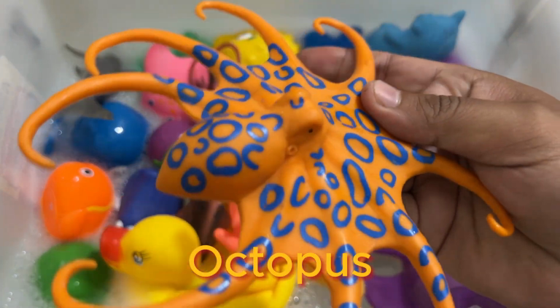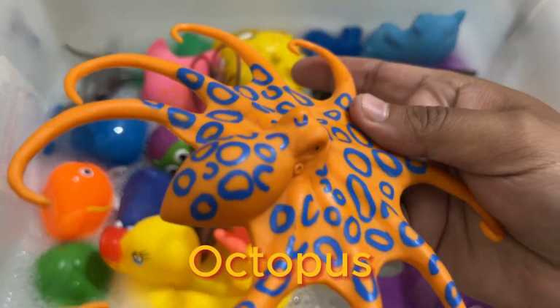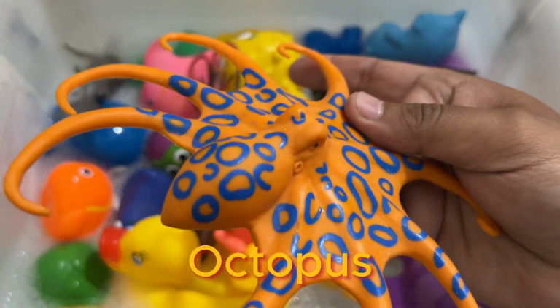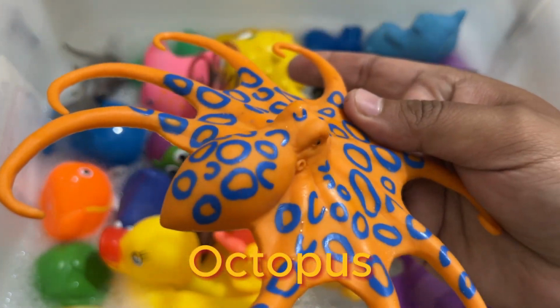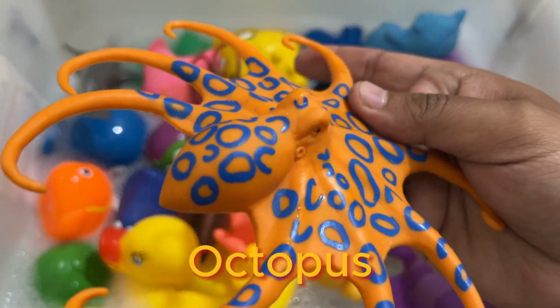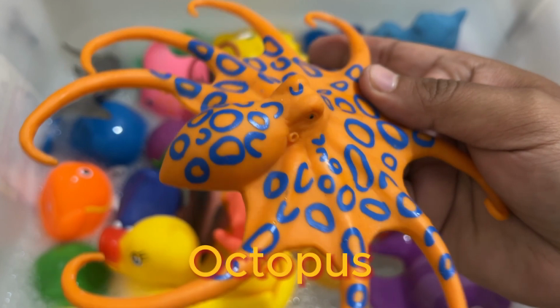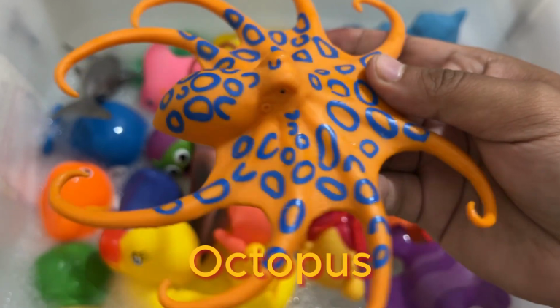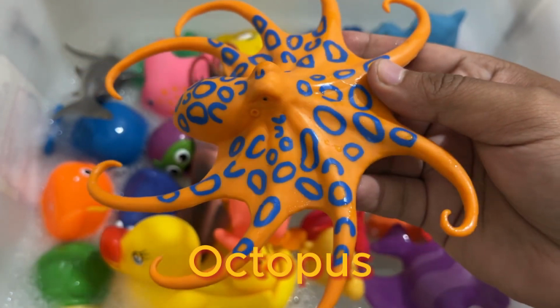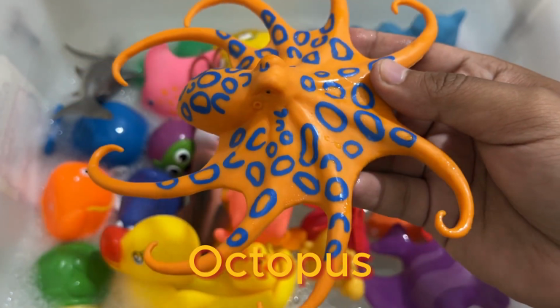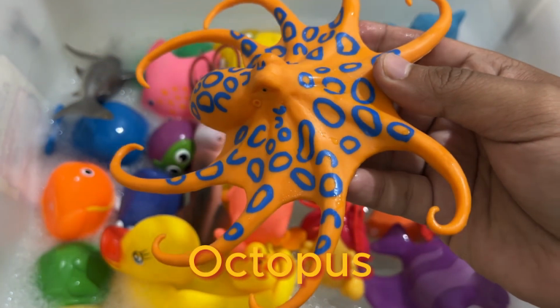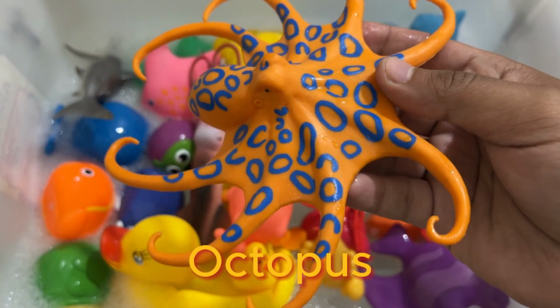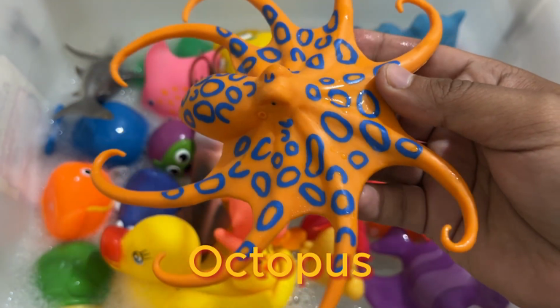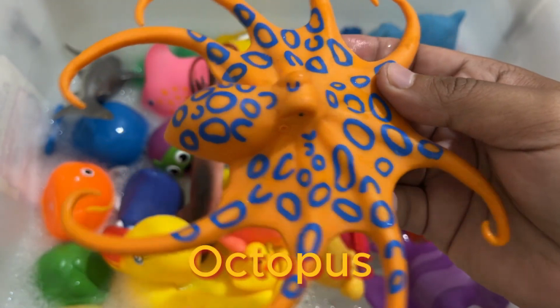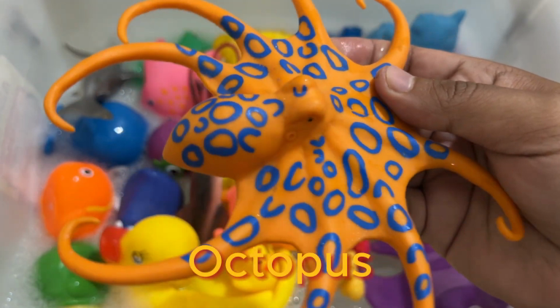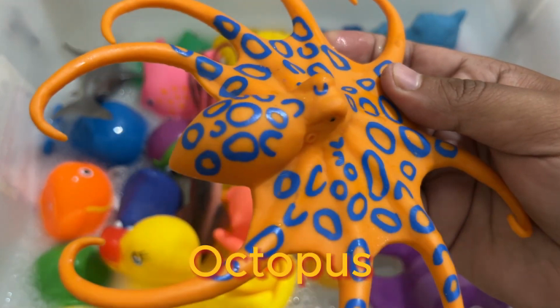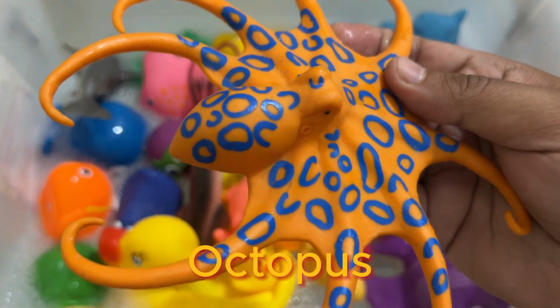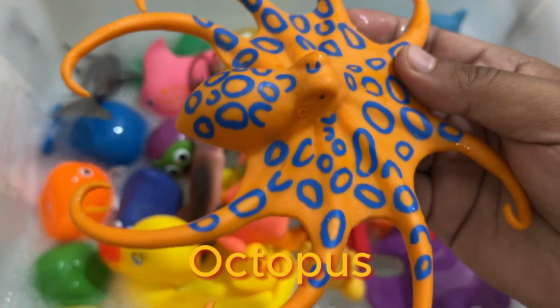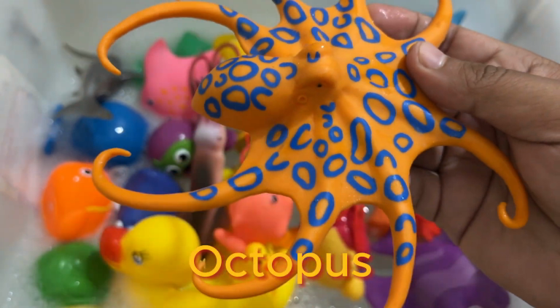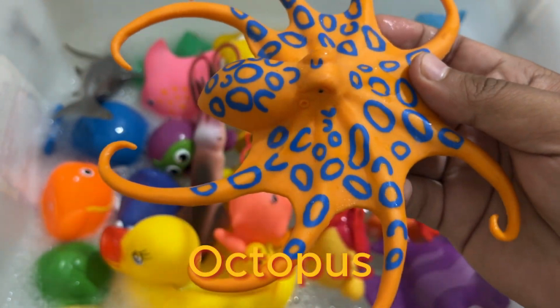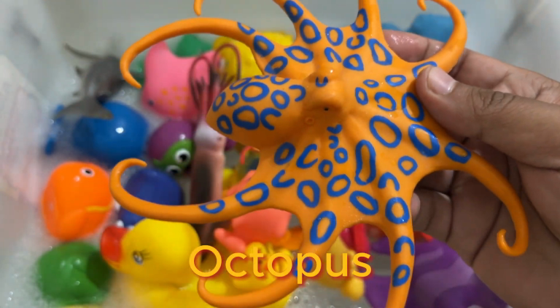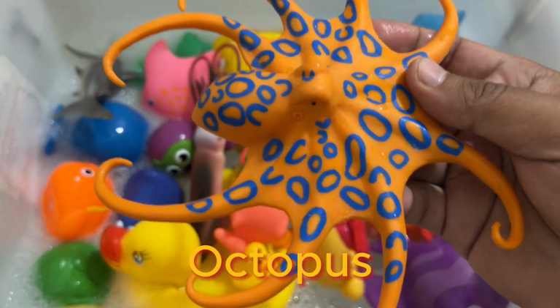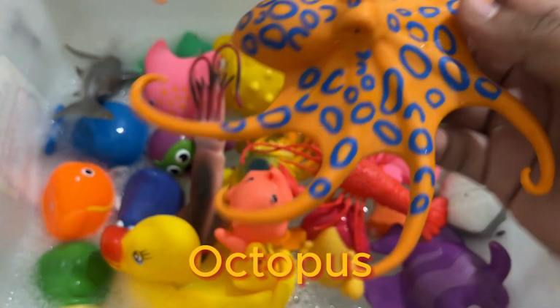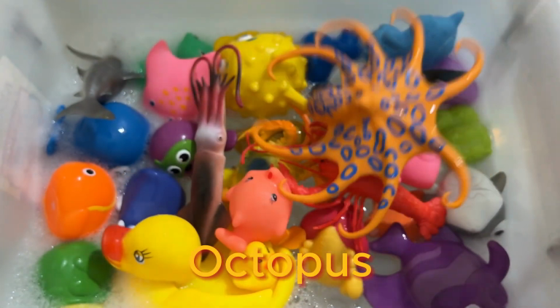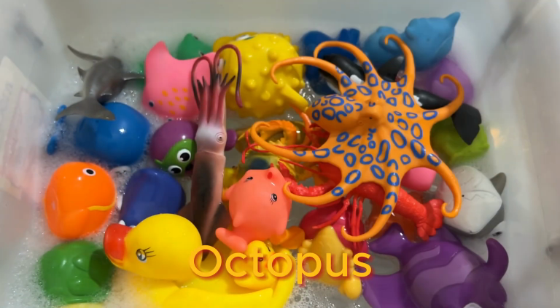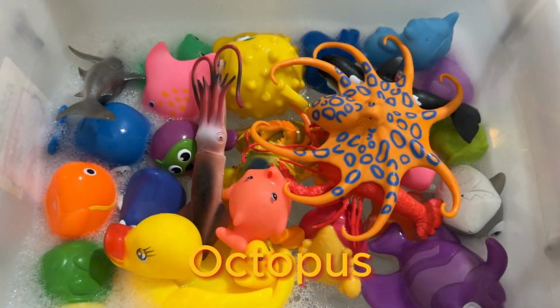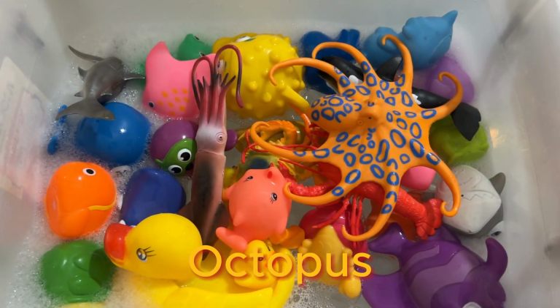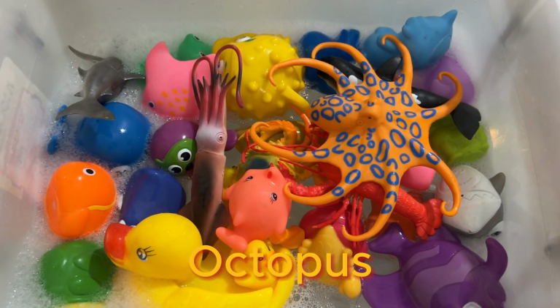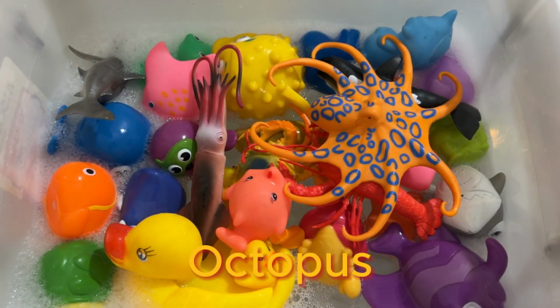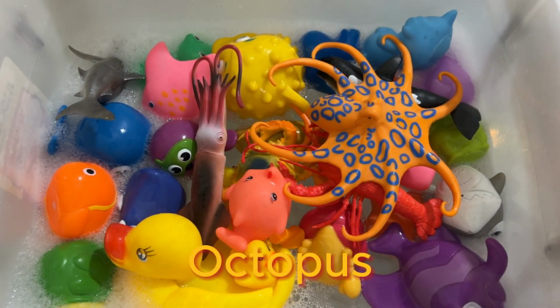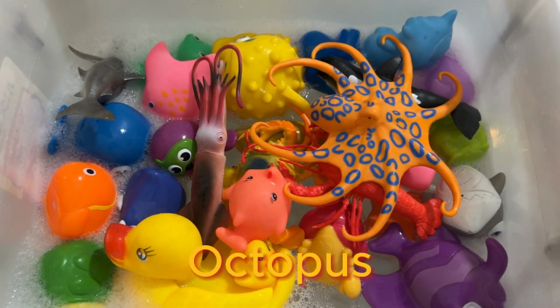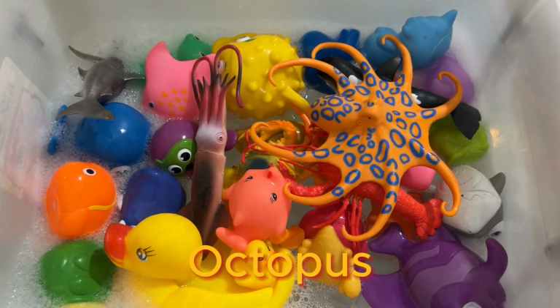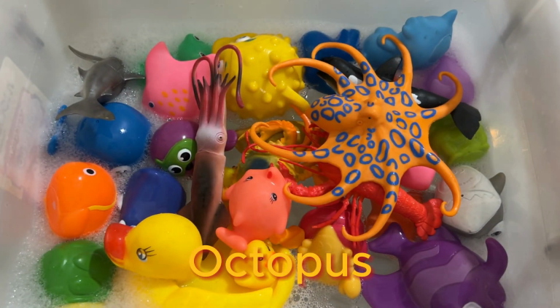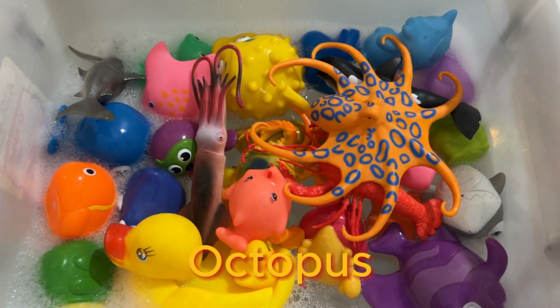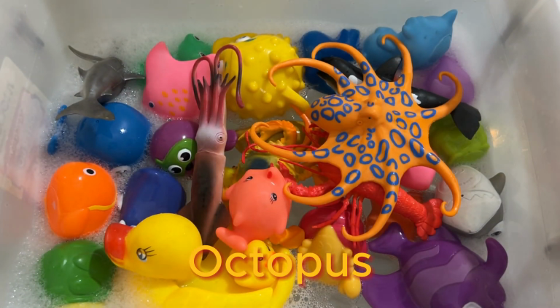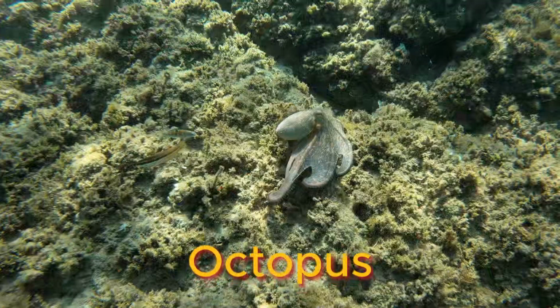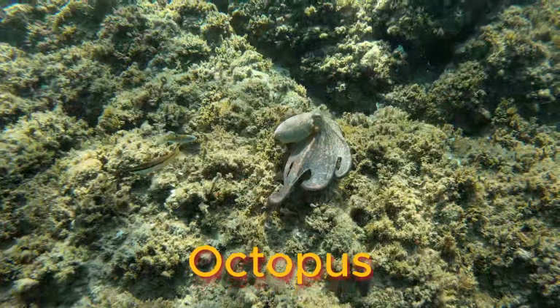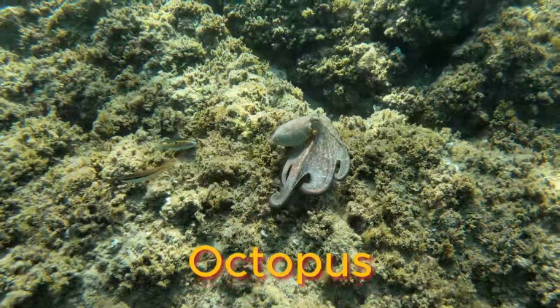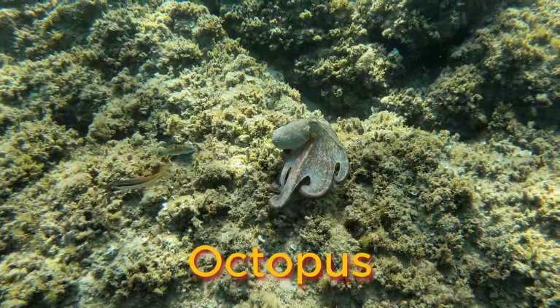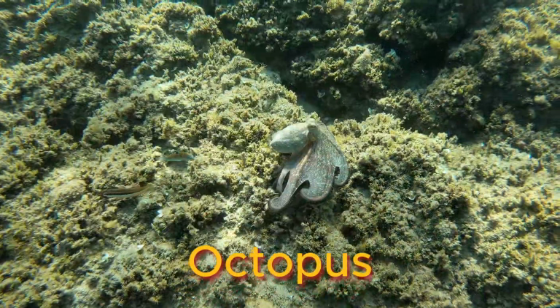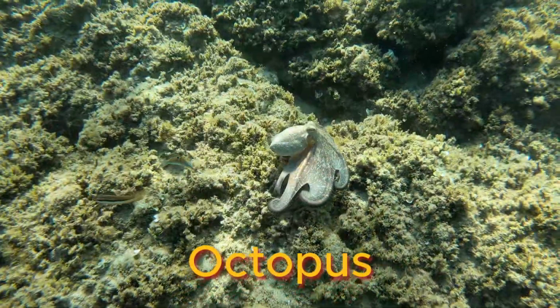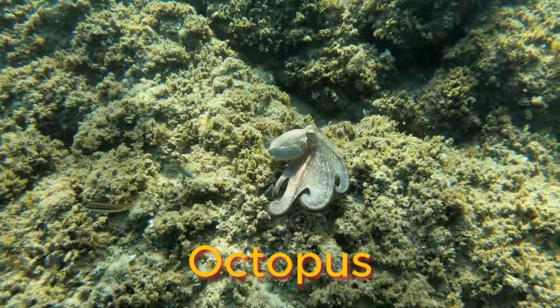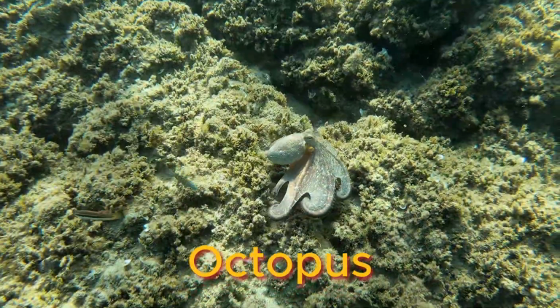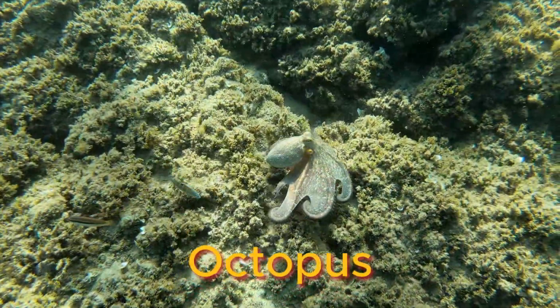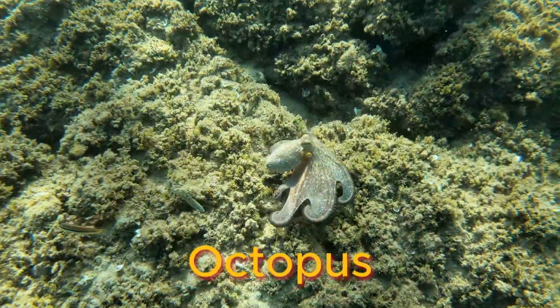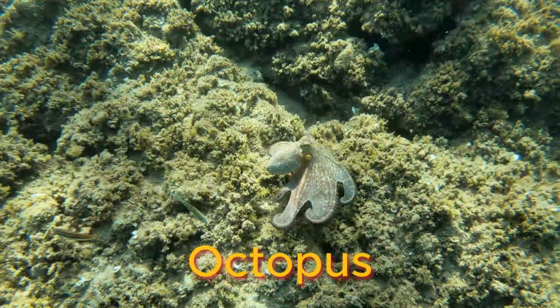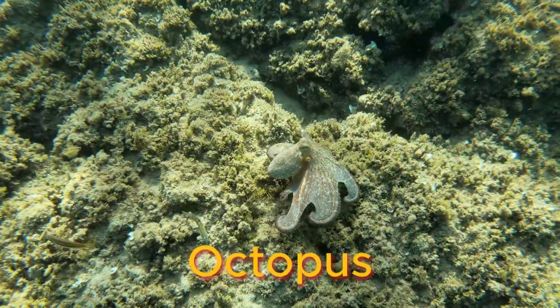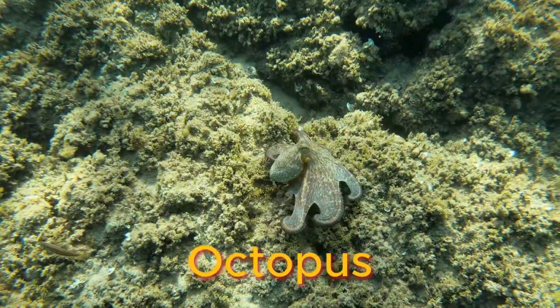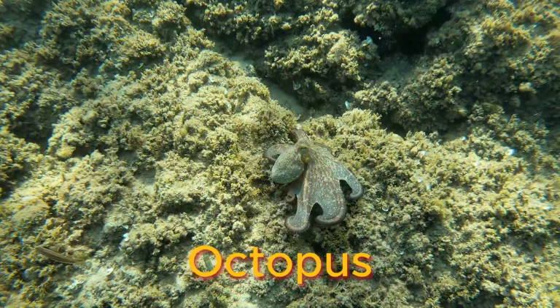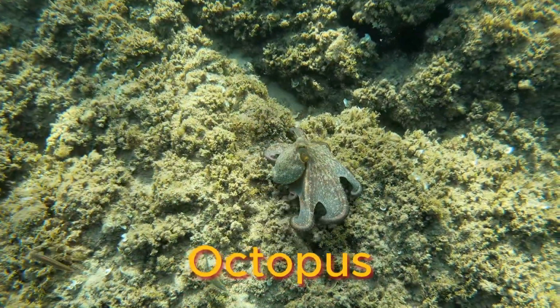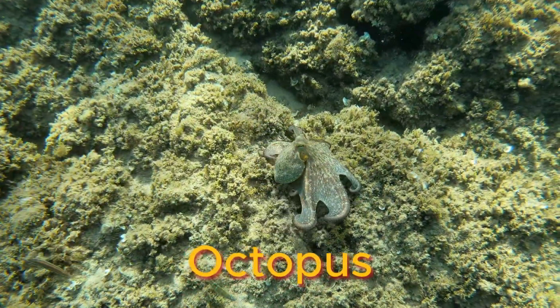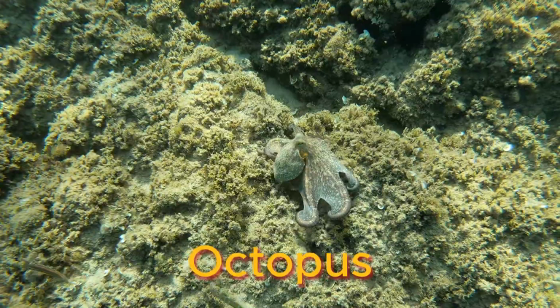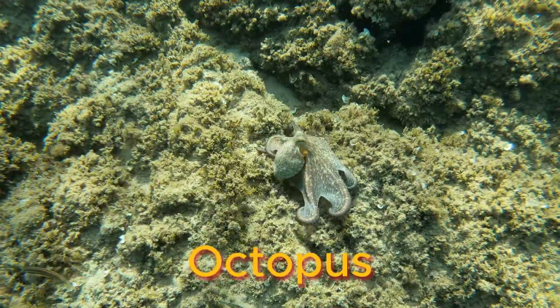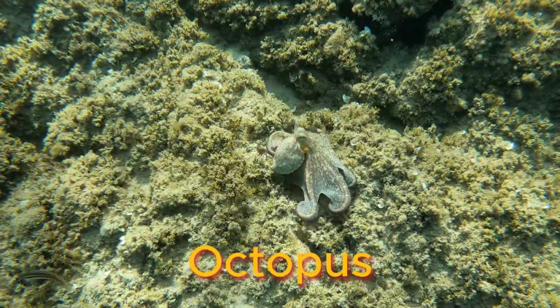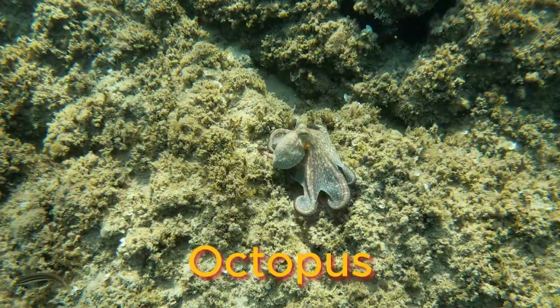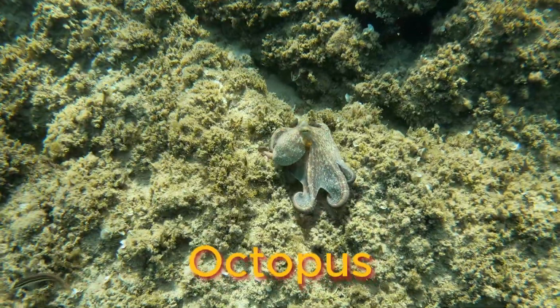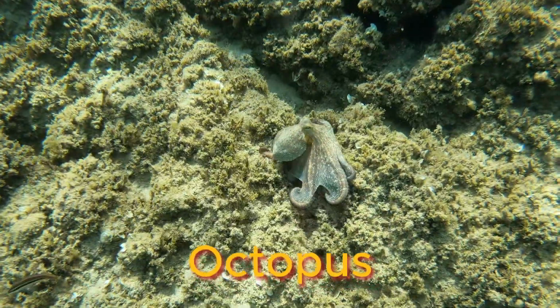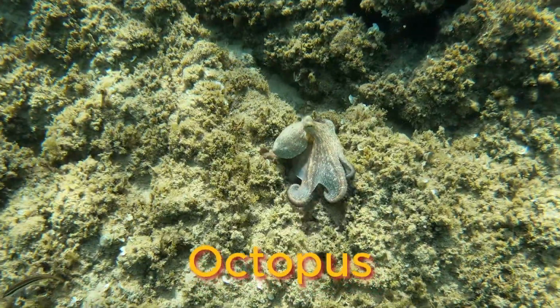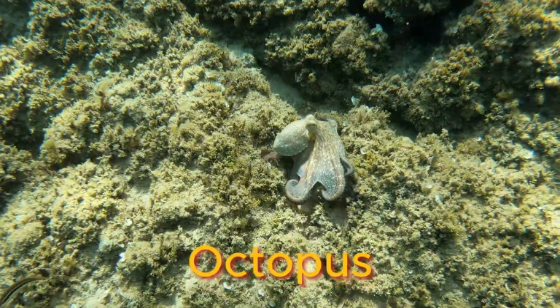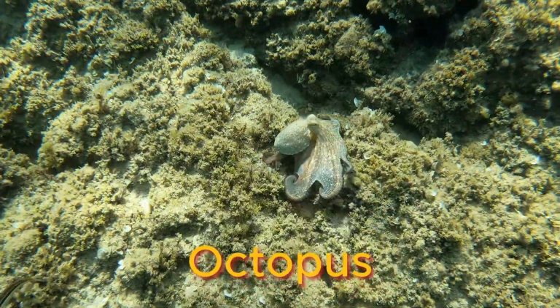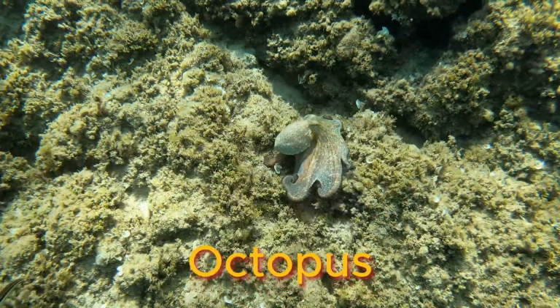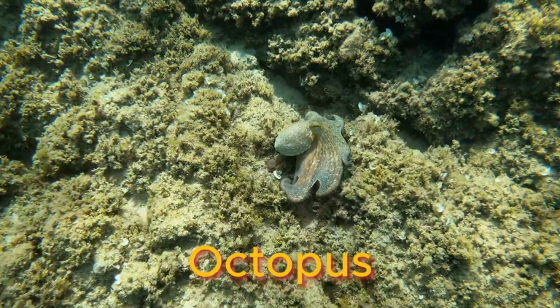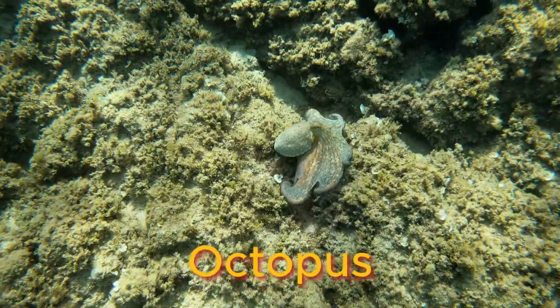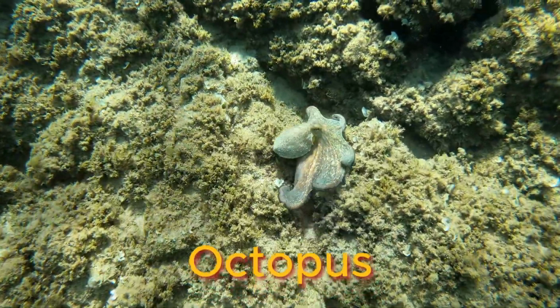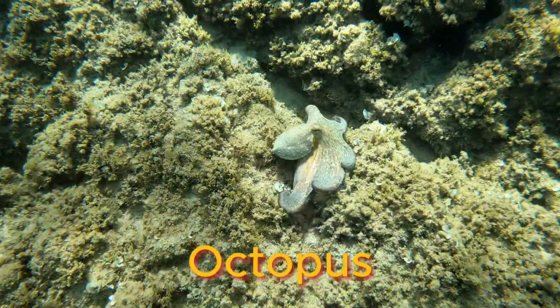Octopuses have two eyes and four pairs of arms with suckers. They have a hard beak with the mouth at the center point of the arms.